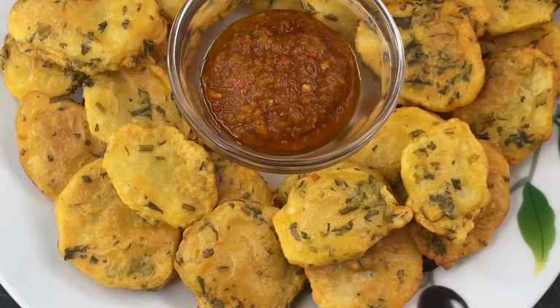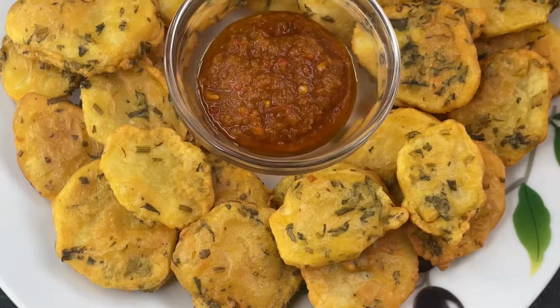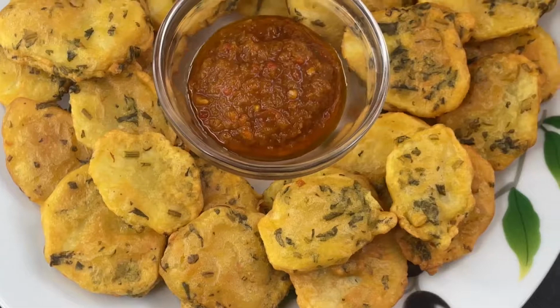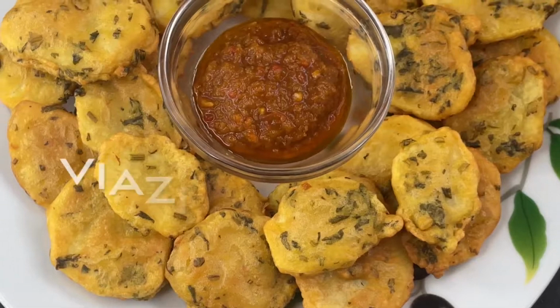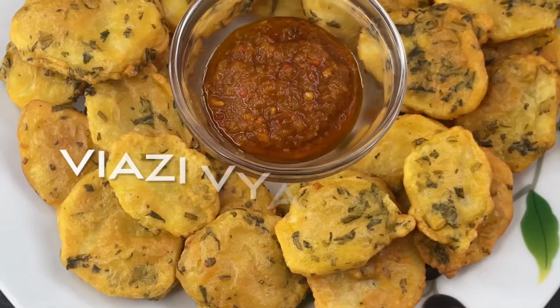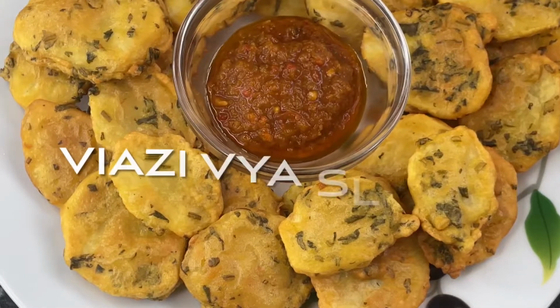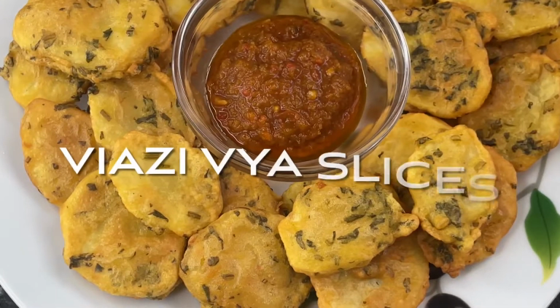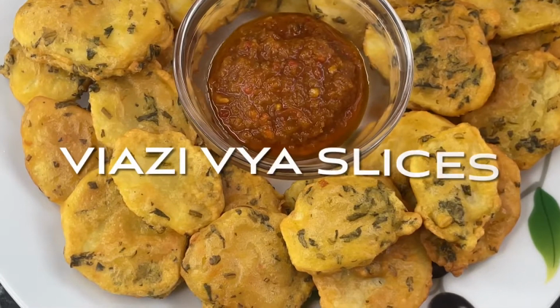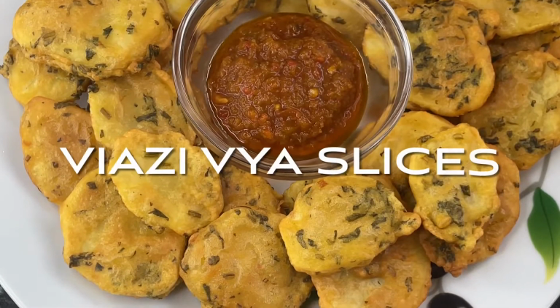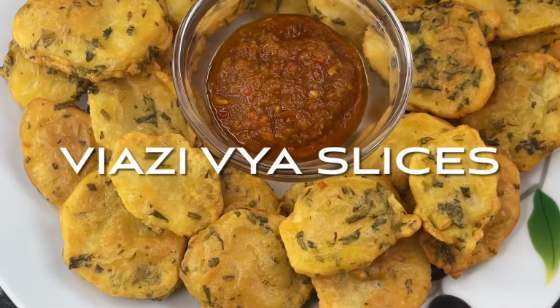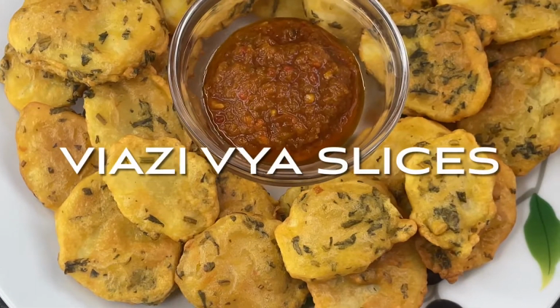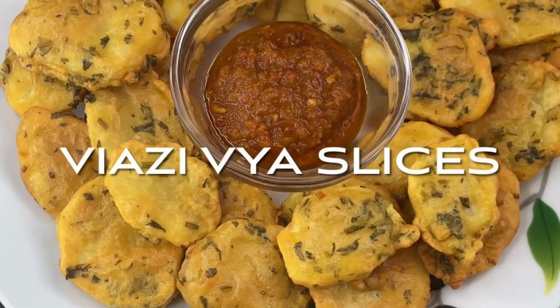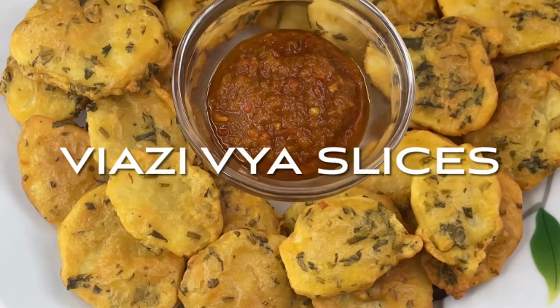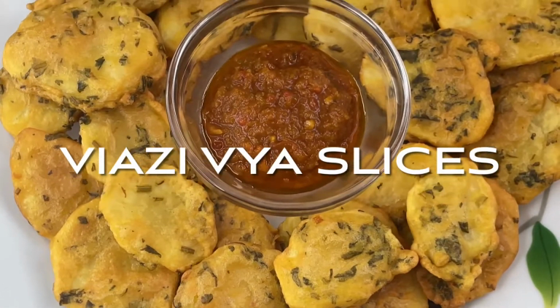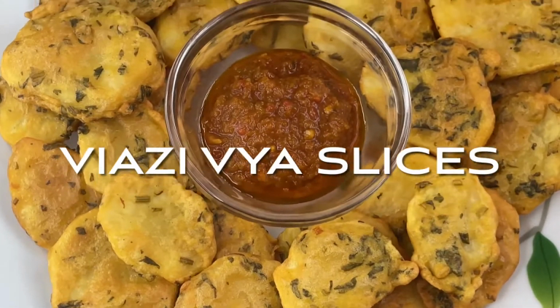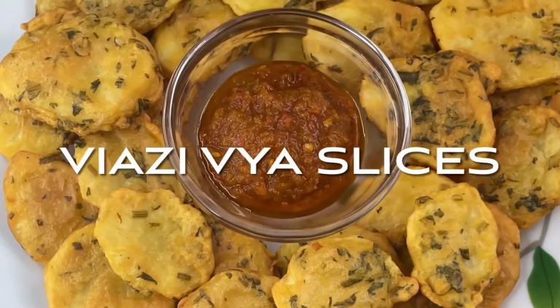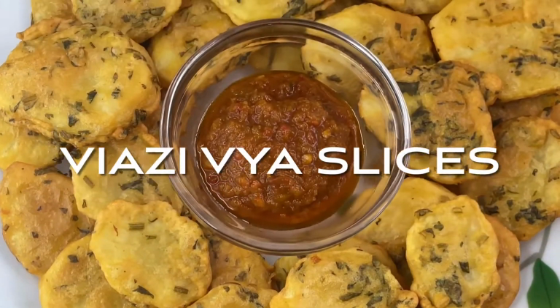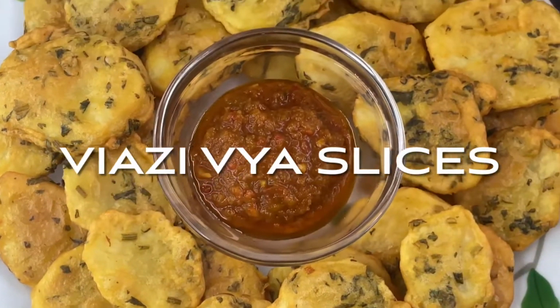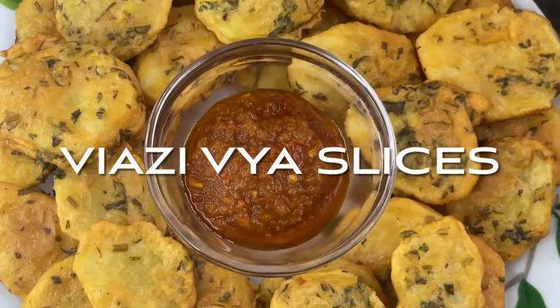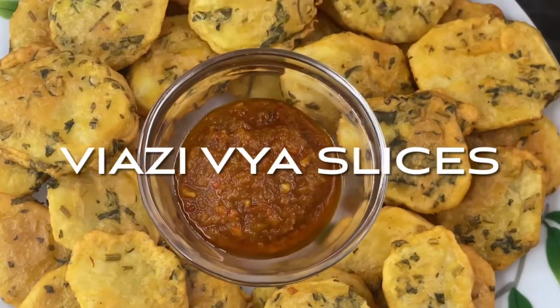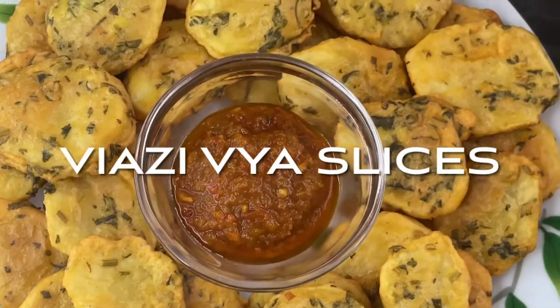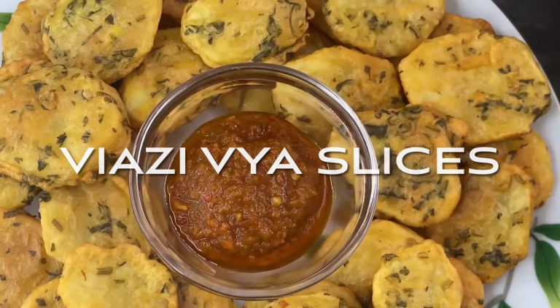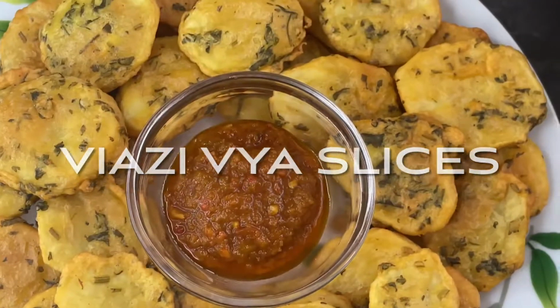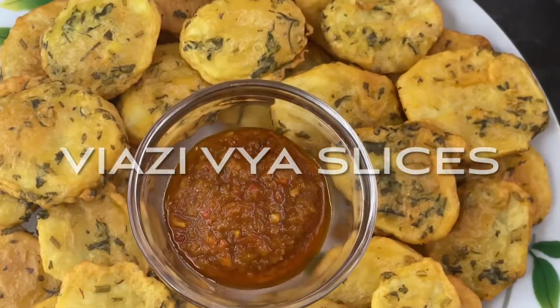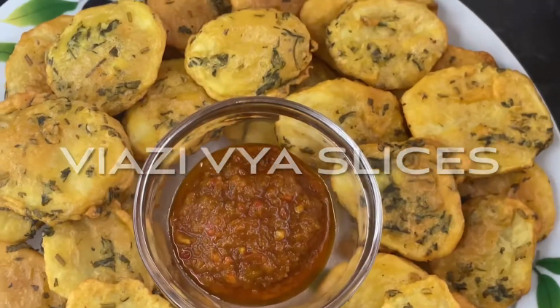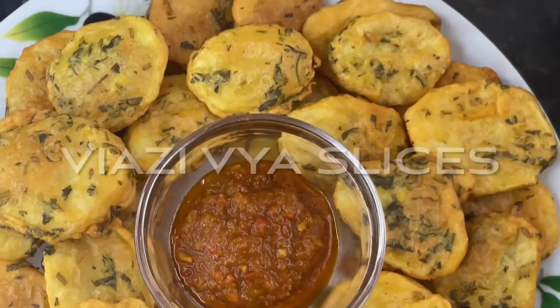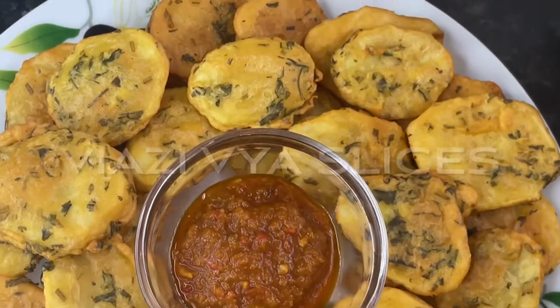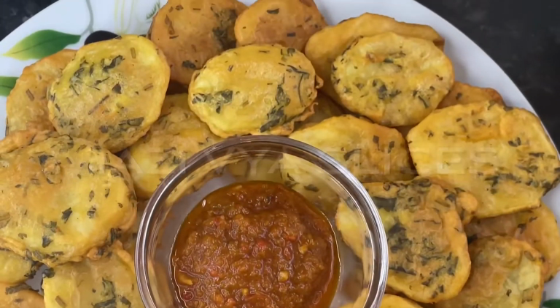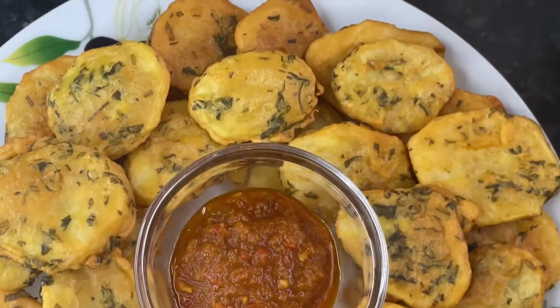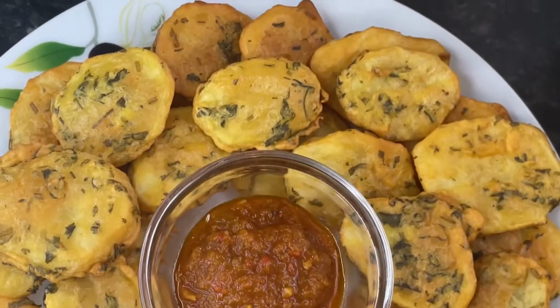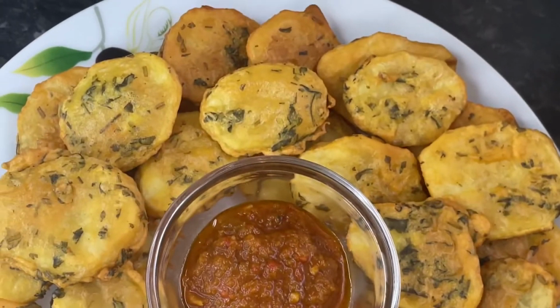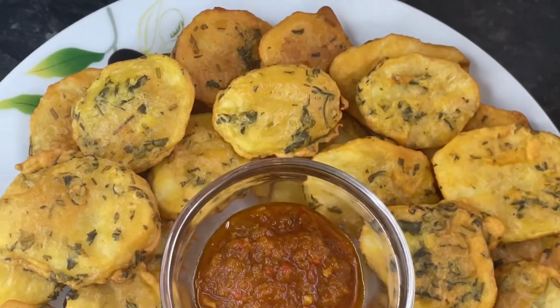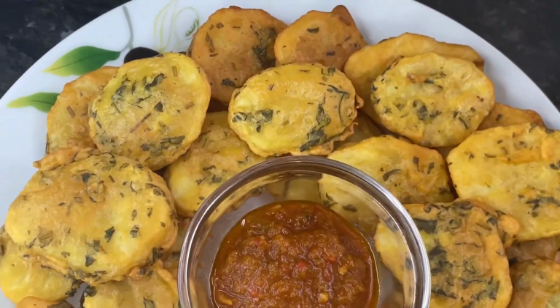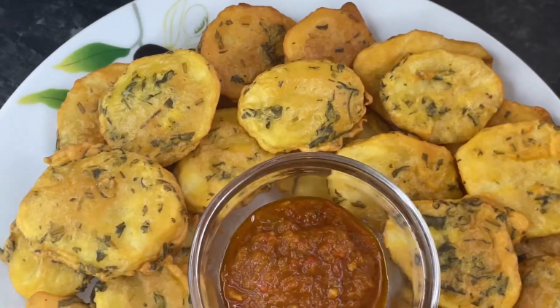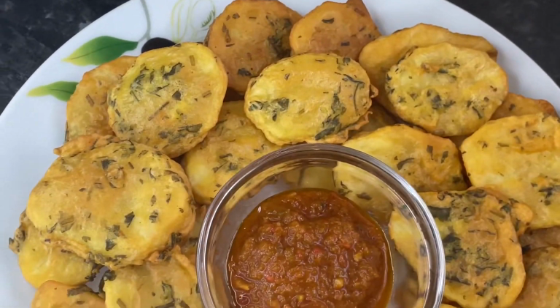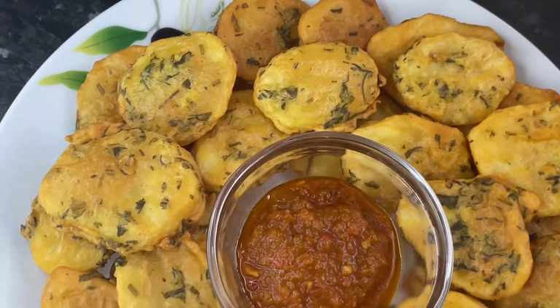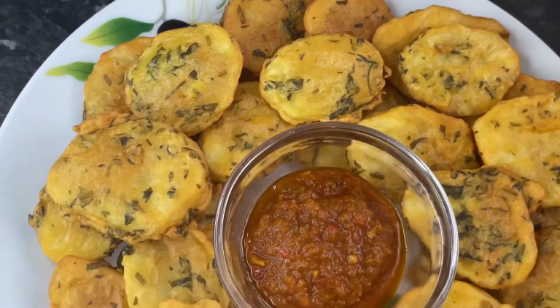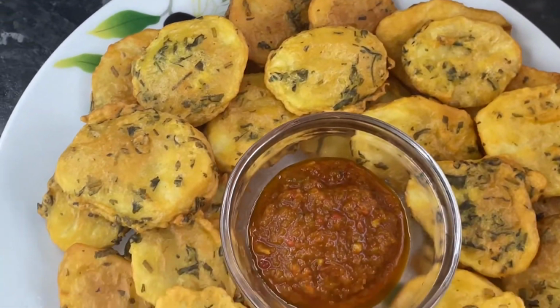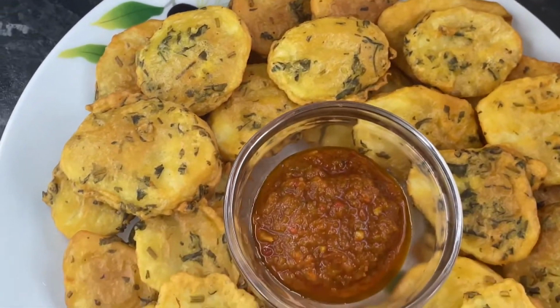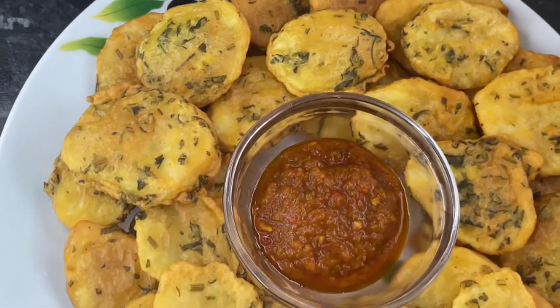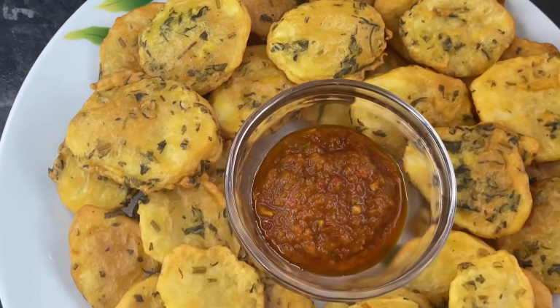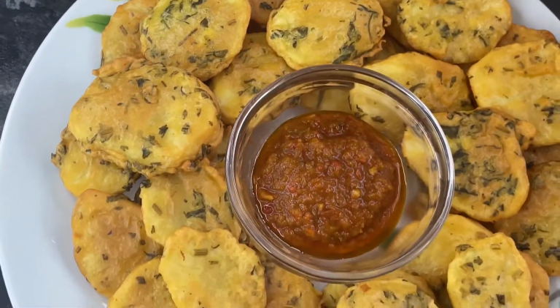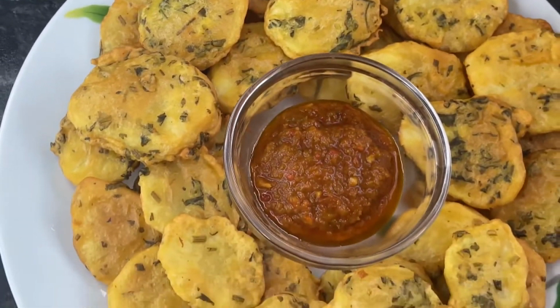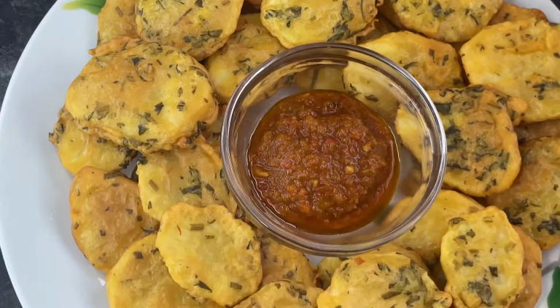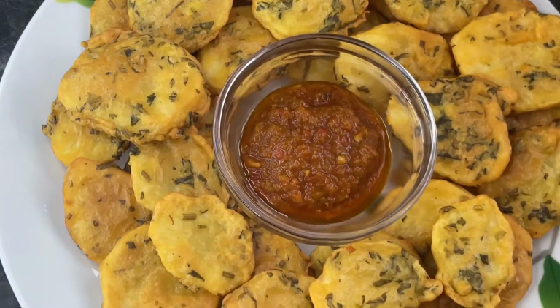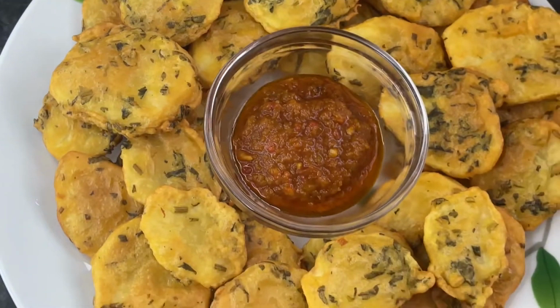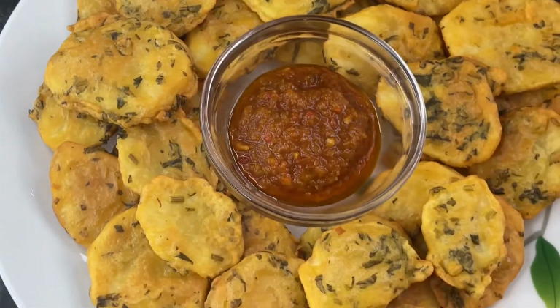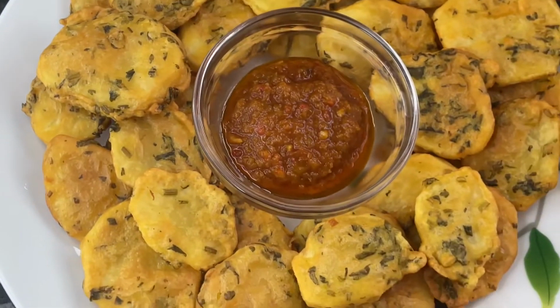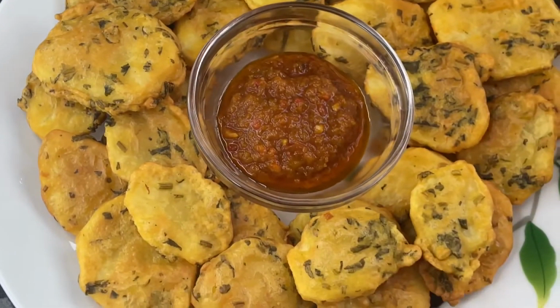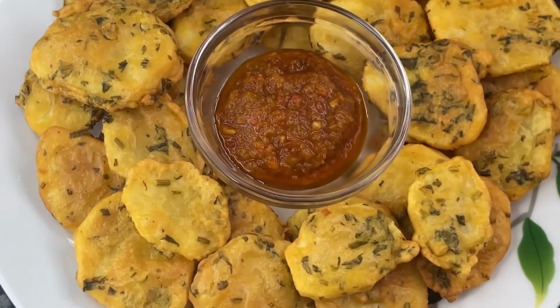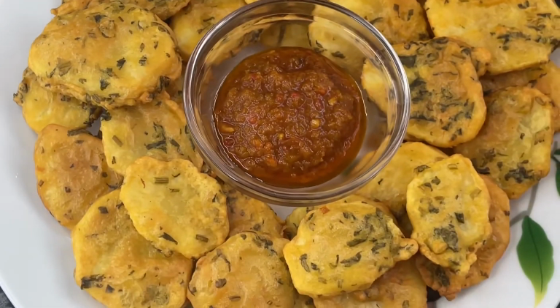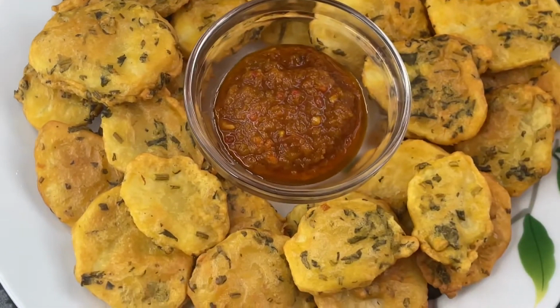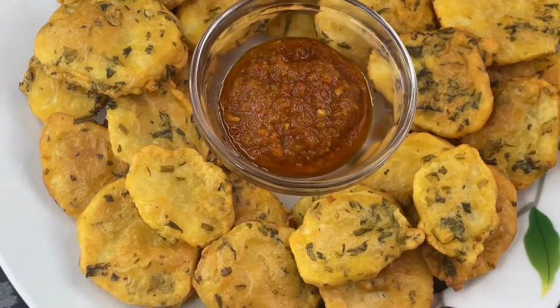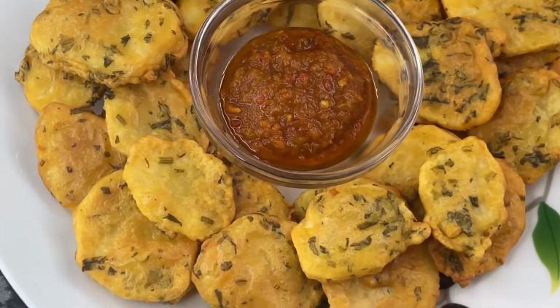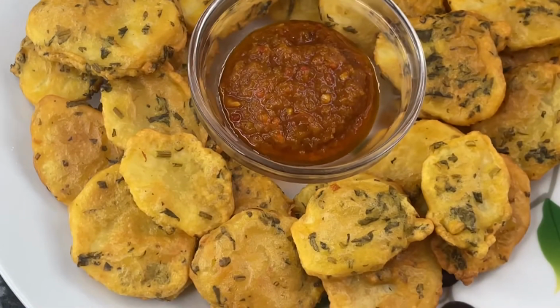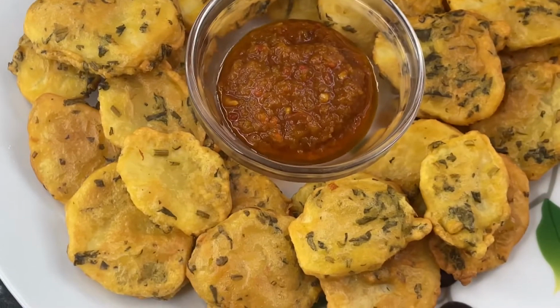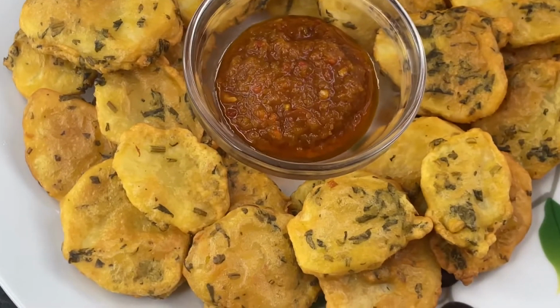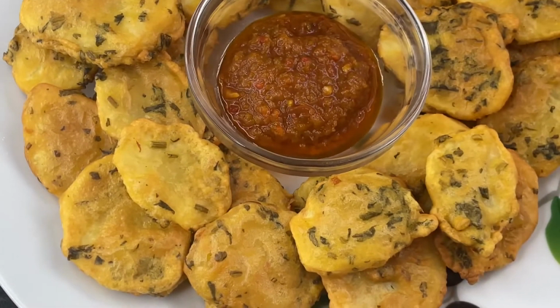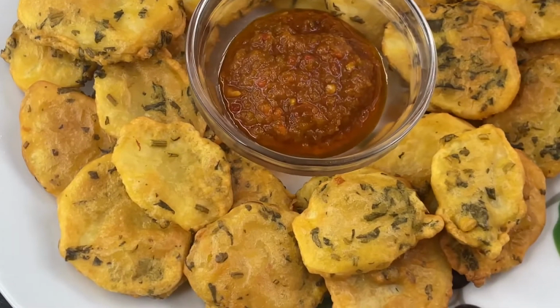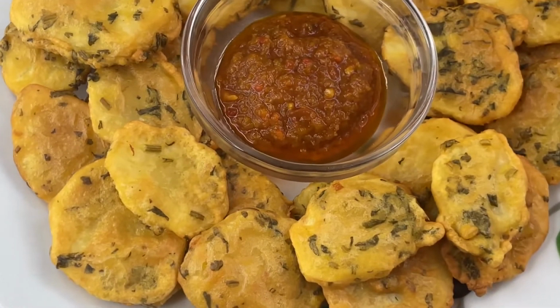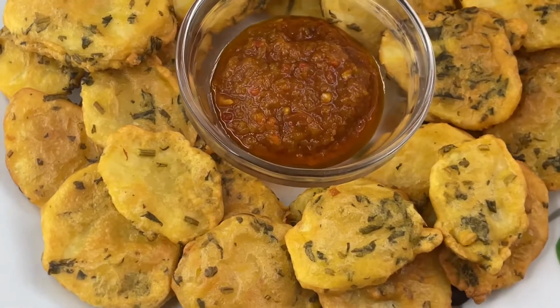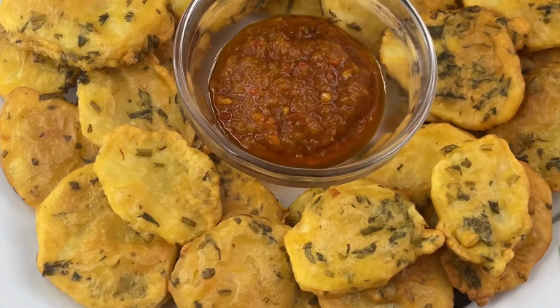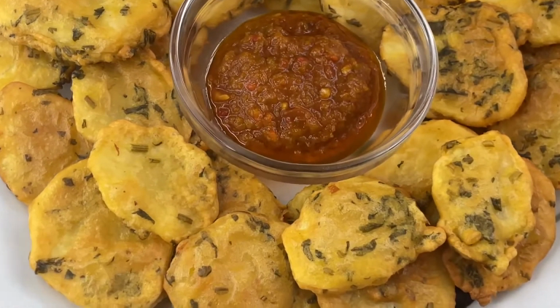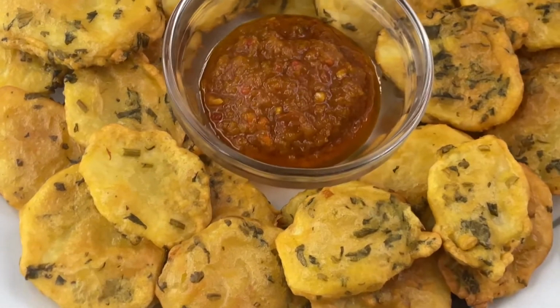Assalamu alaikum guys, welcome back to my channel. Today we're making maru bhajia — viazi vya slices. Stay with me to see how I make them.